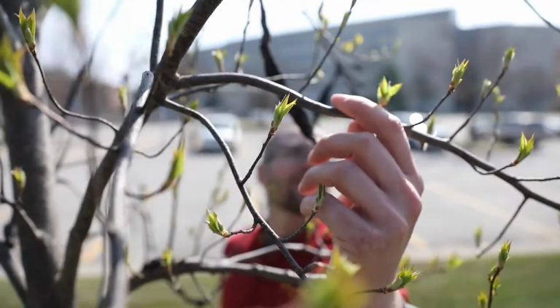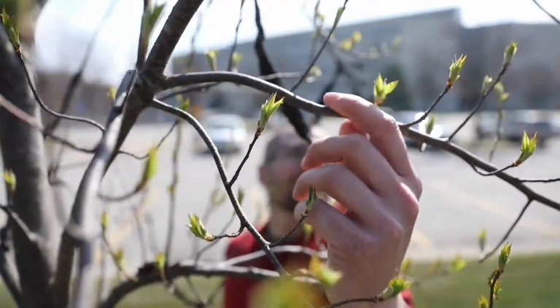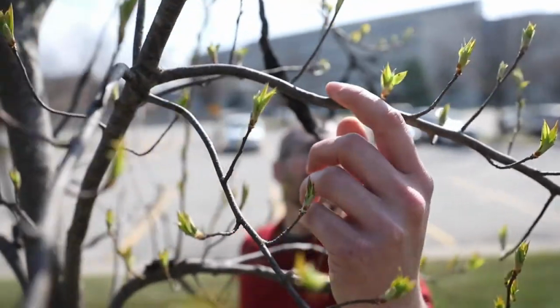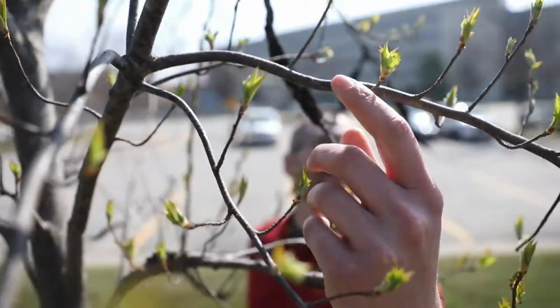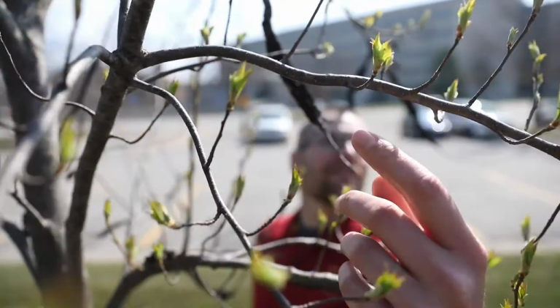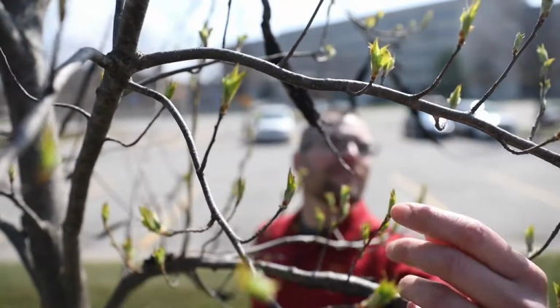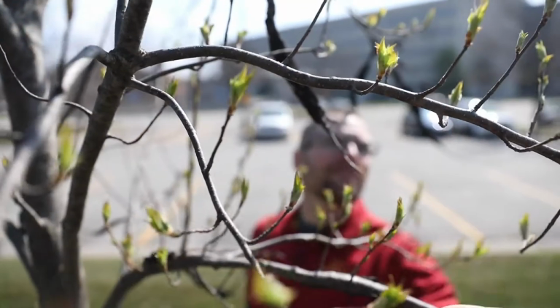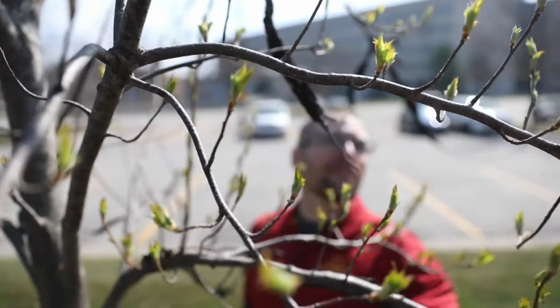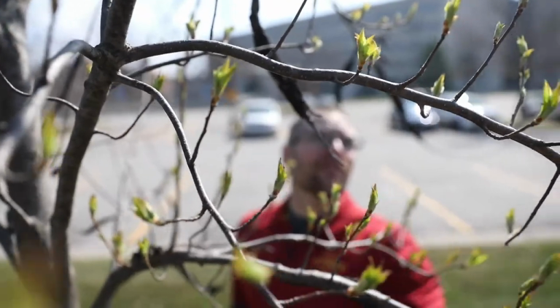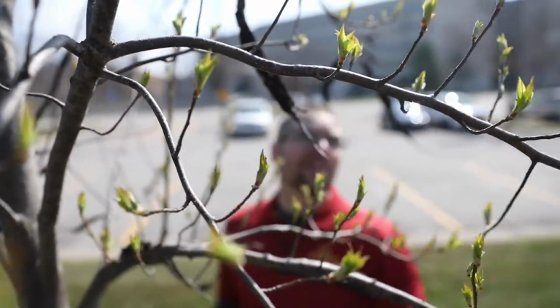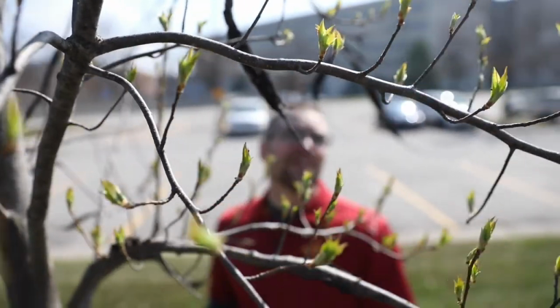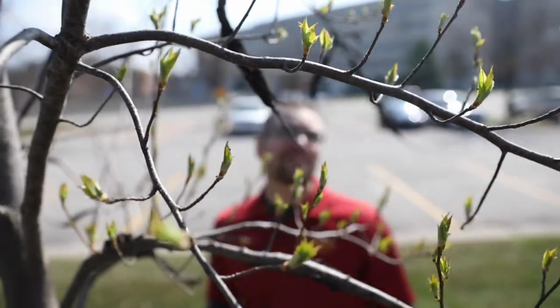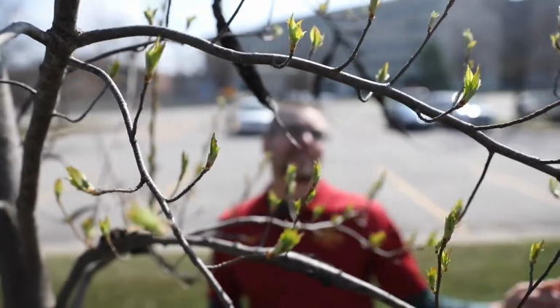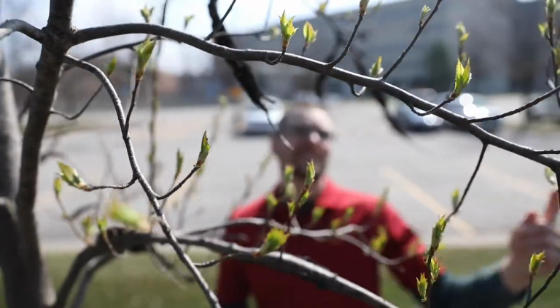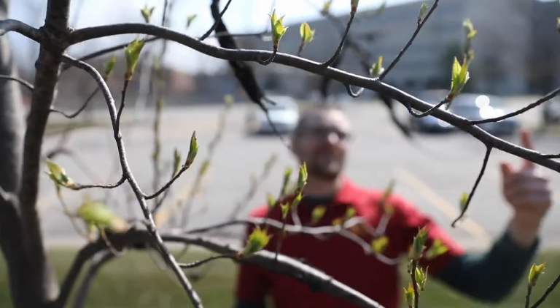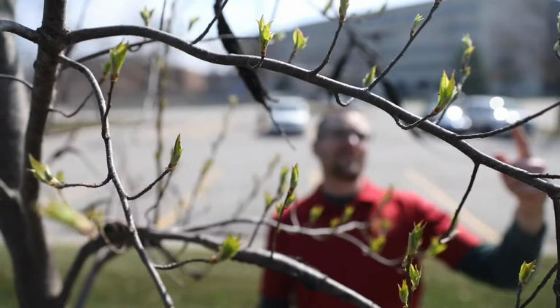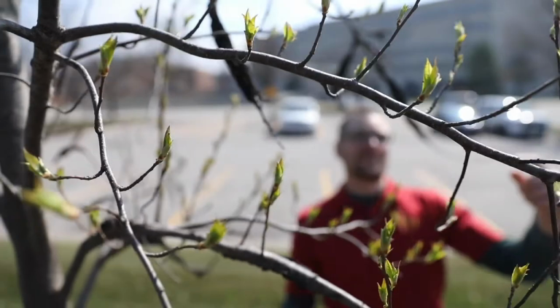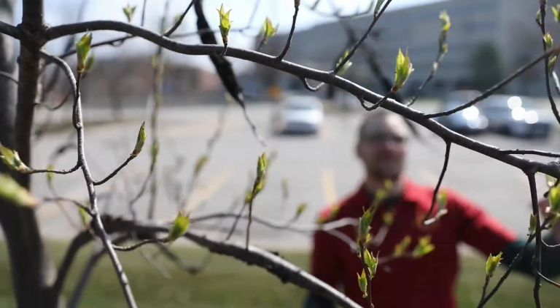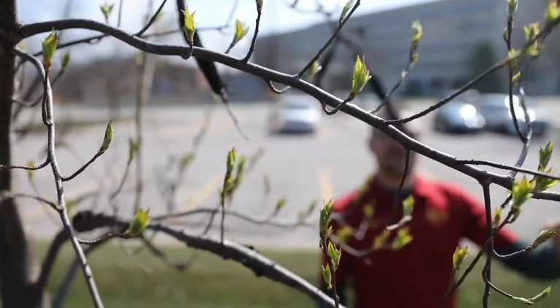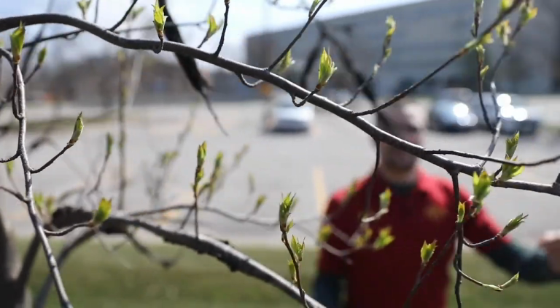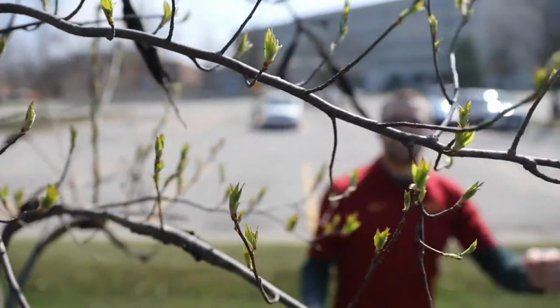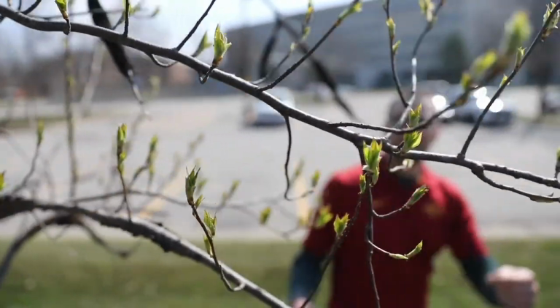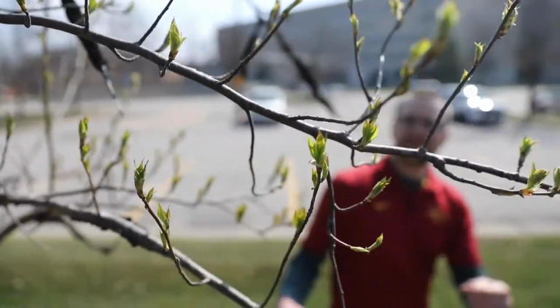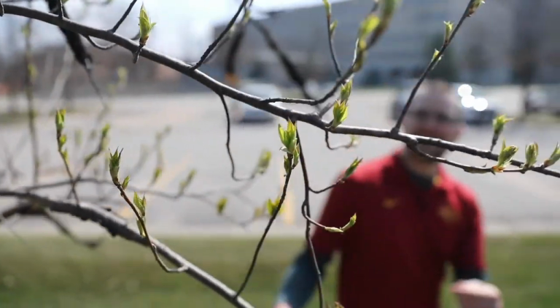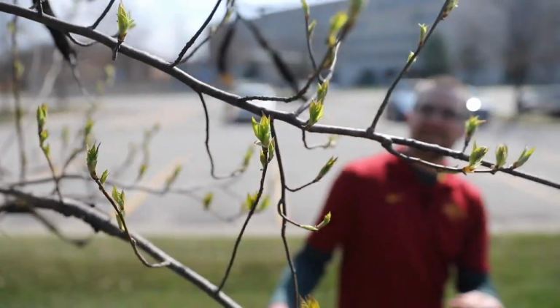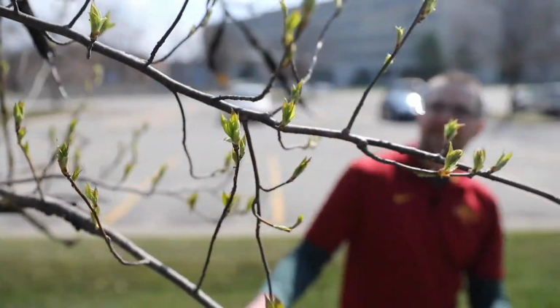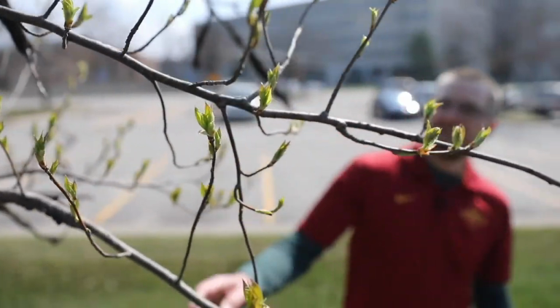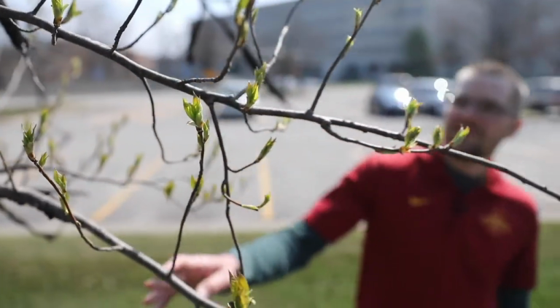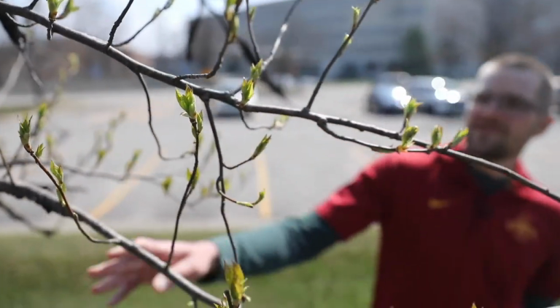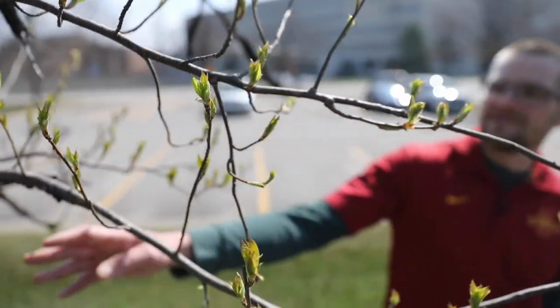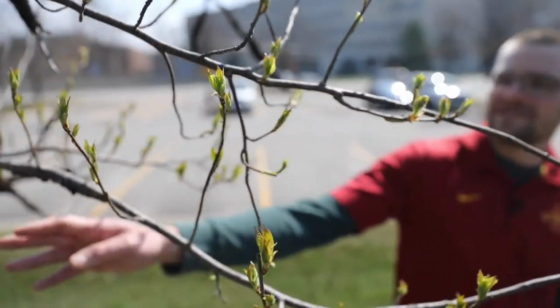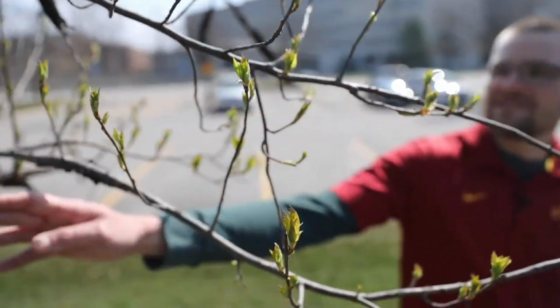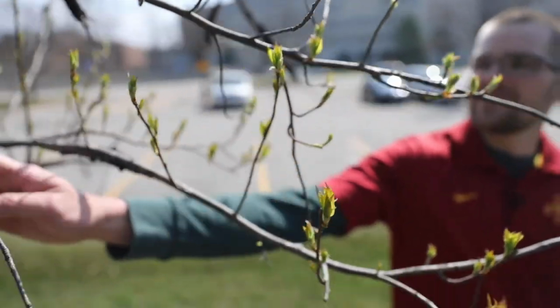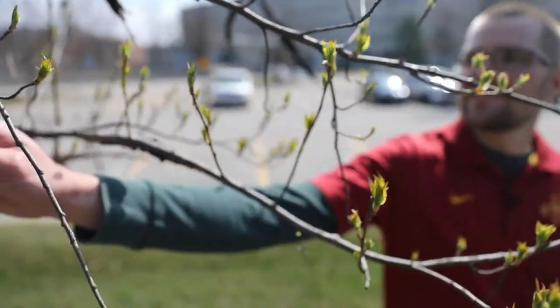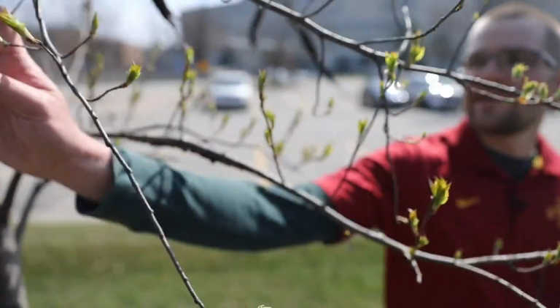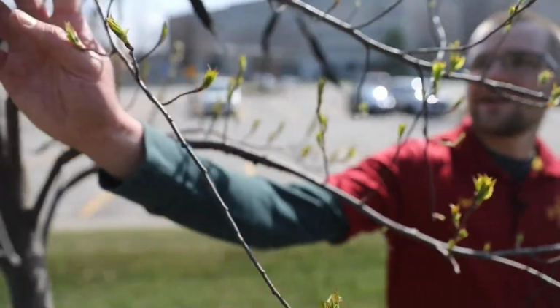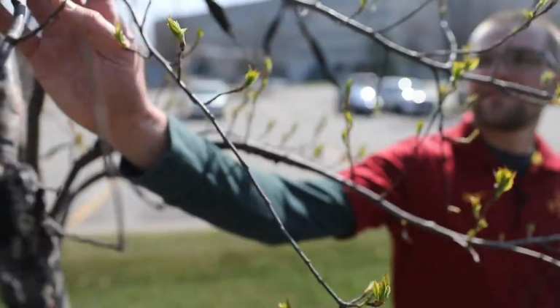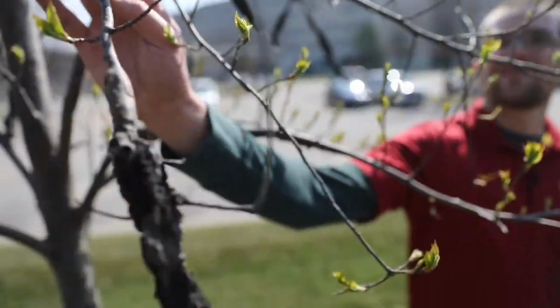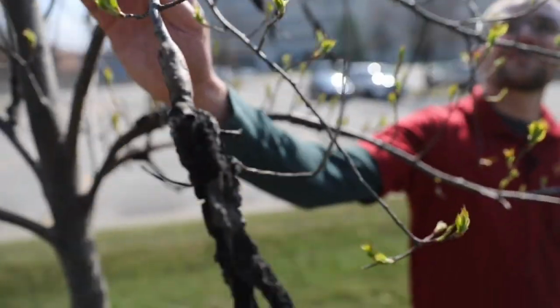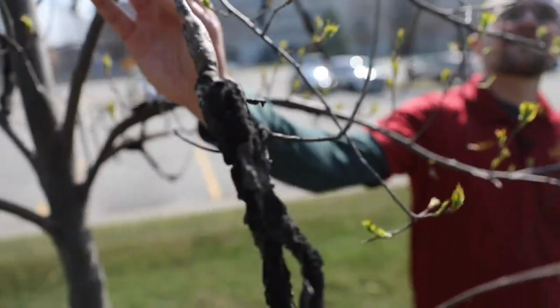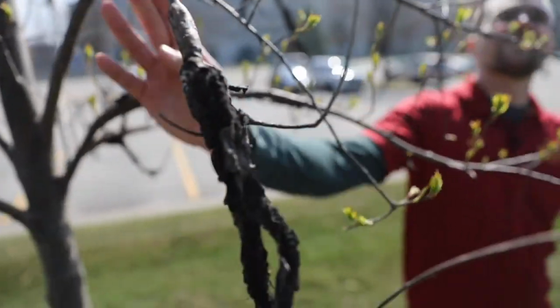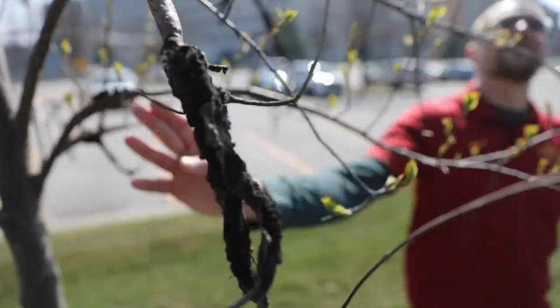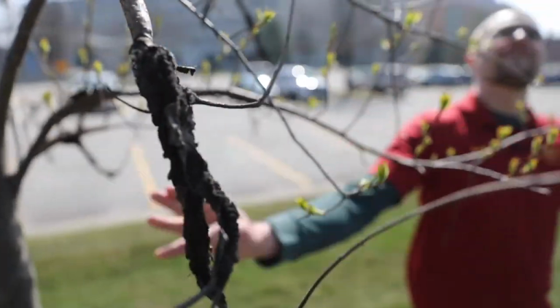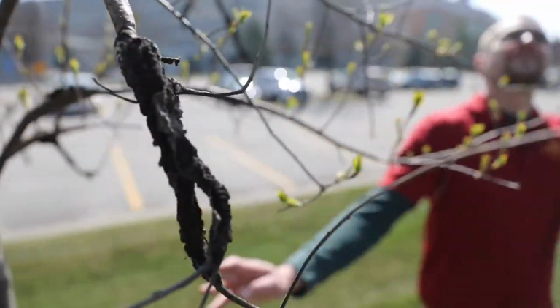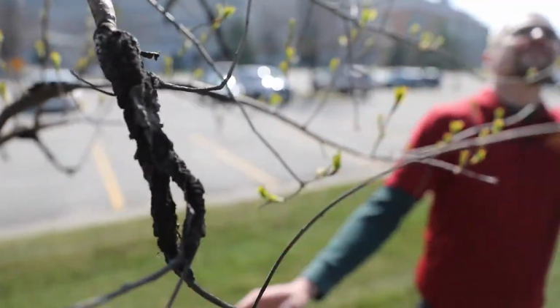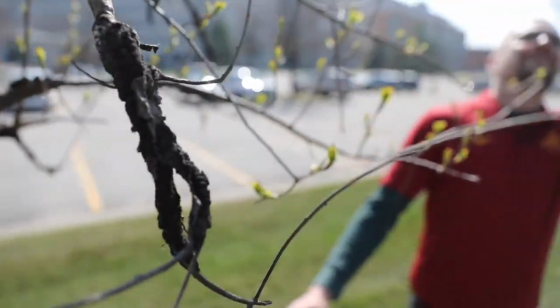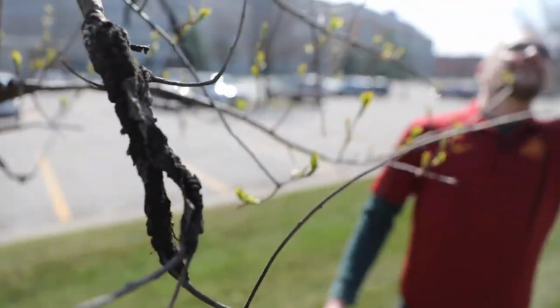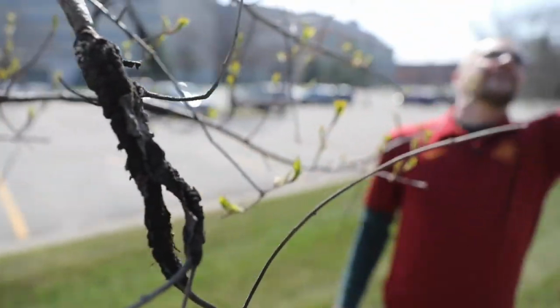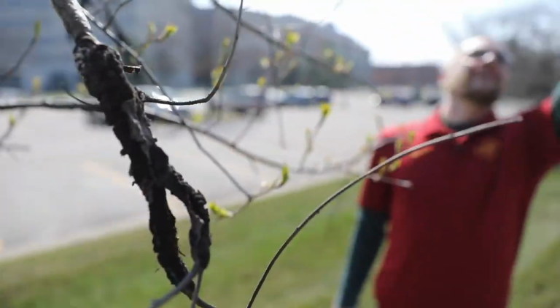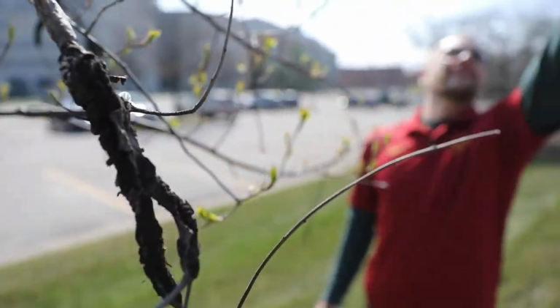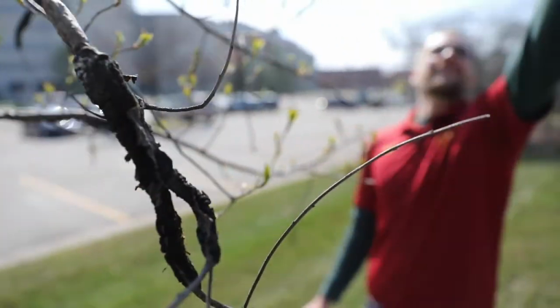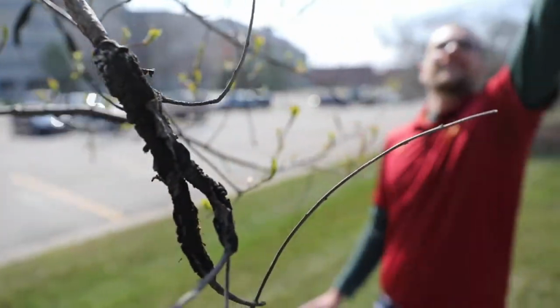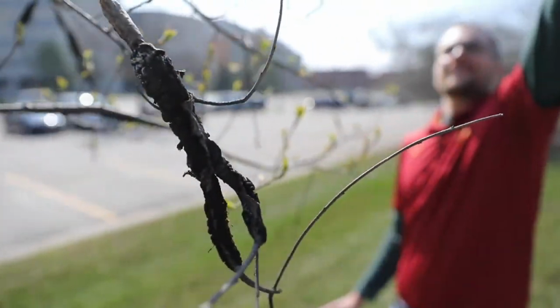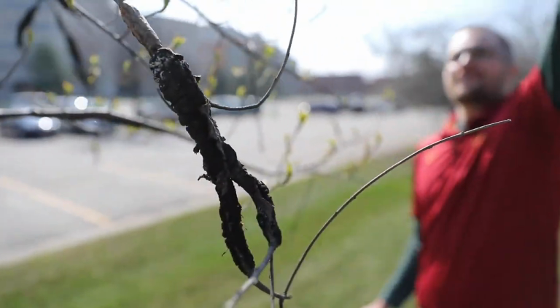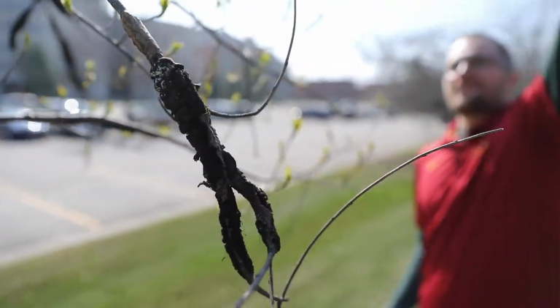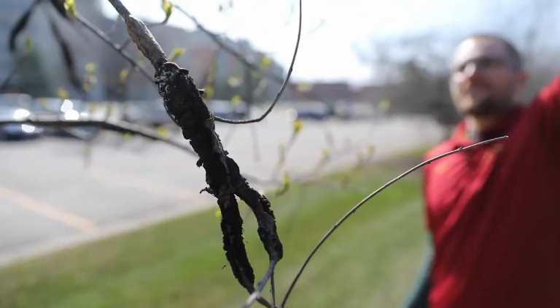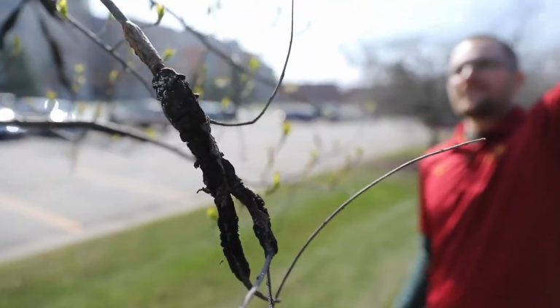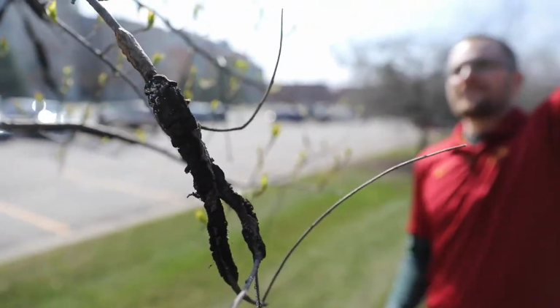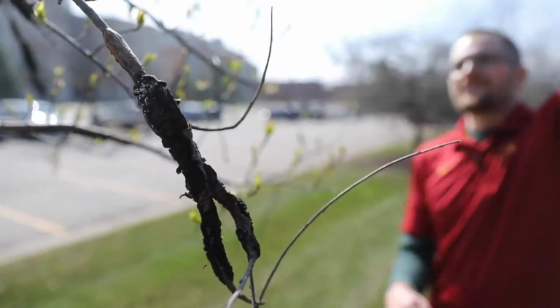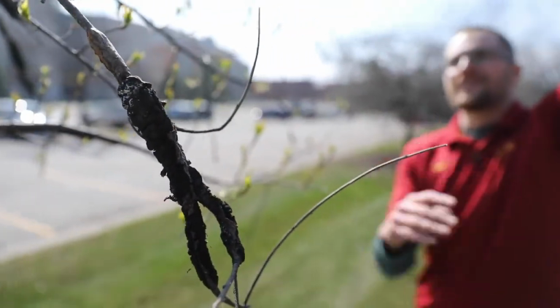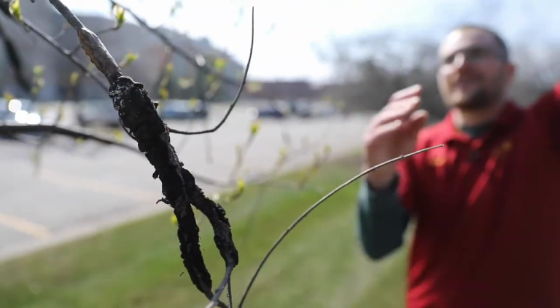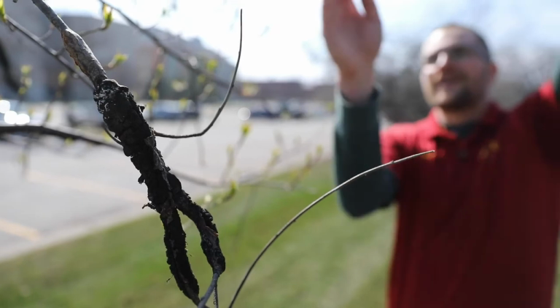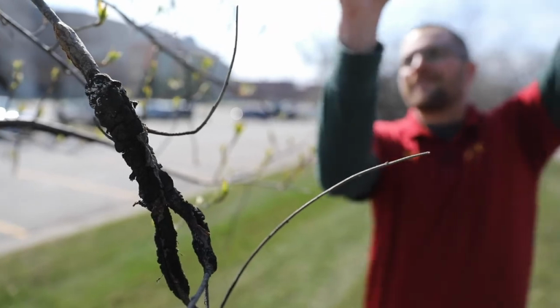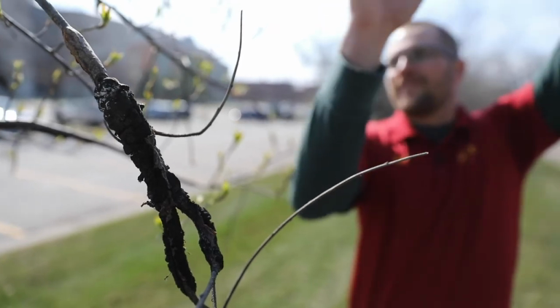Black knot is caused by the fungus Apiosporina morbosa, which resides in the branch tissue causing the black swellings.